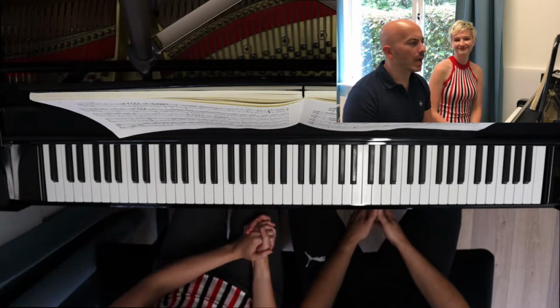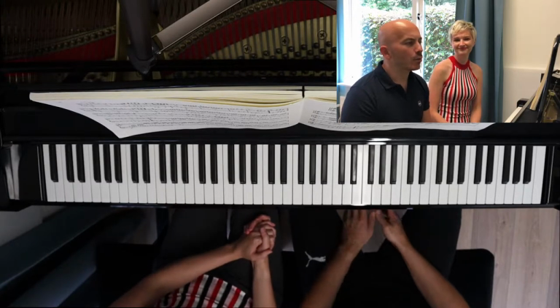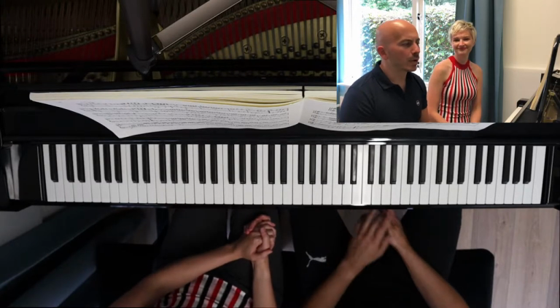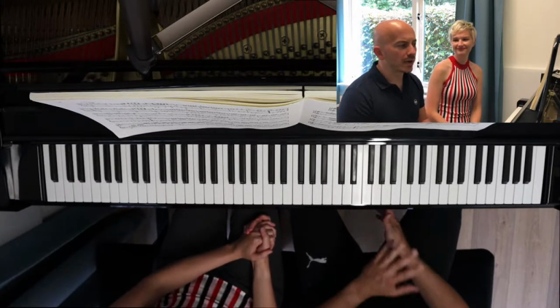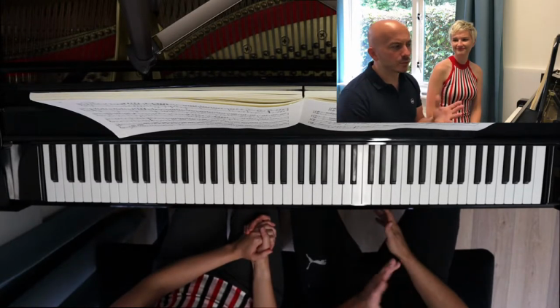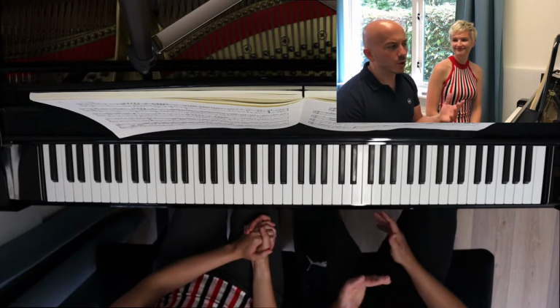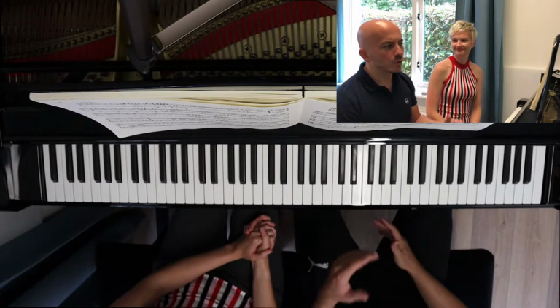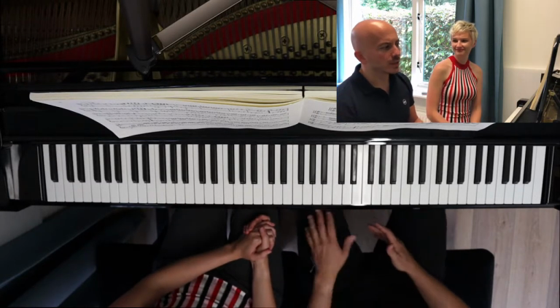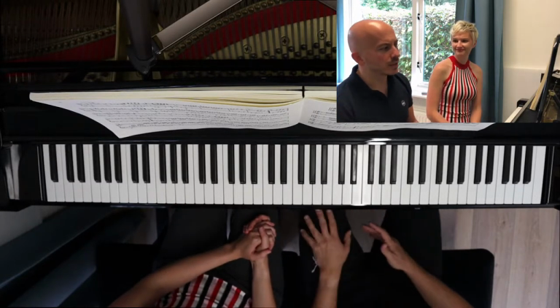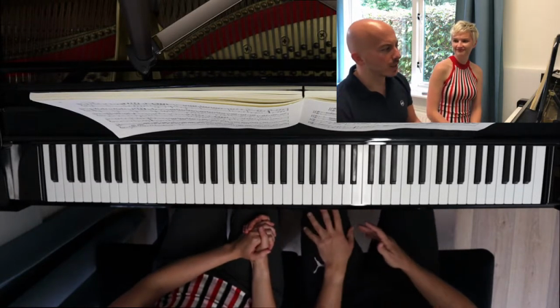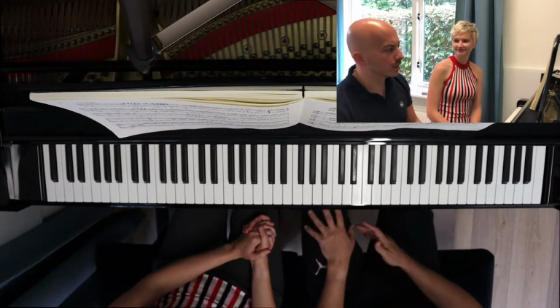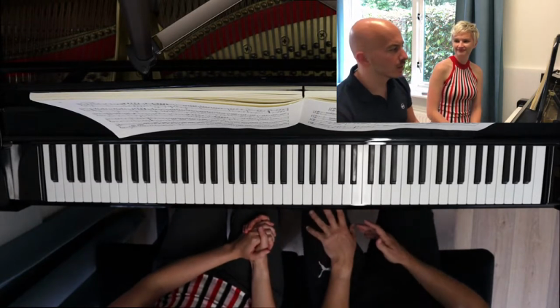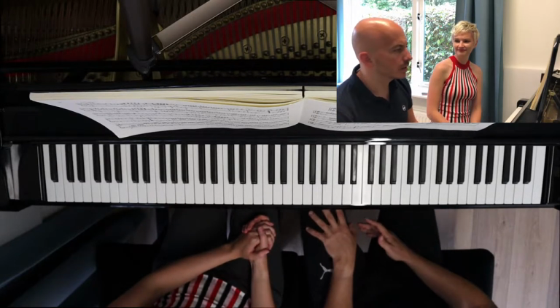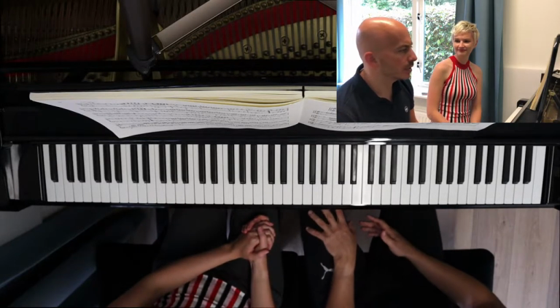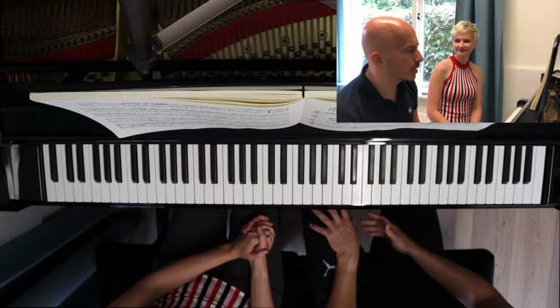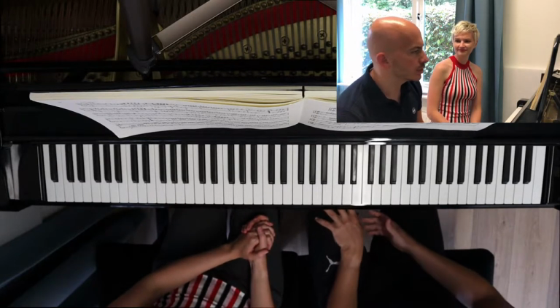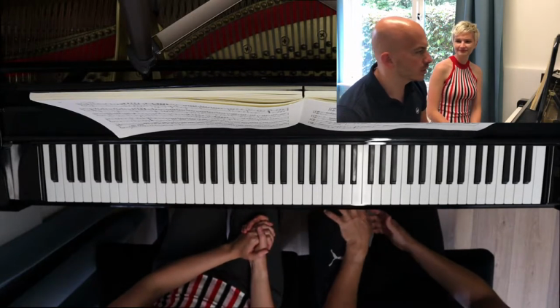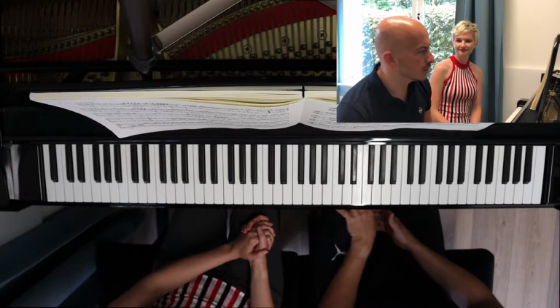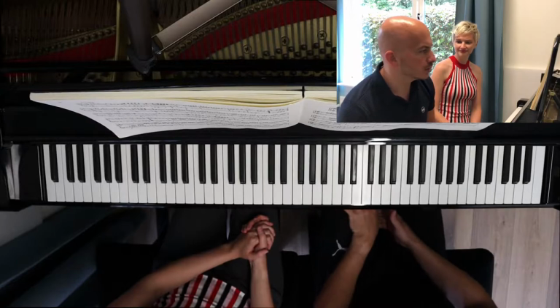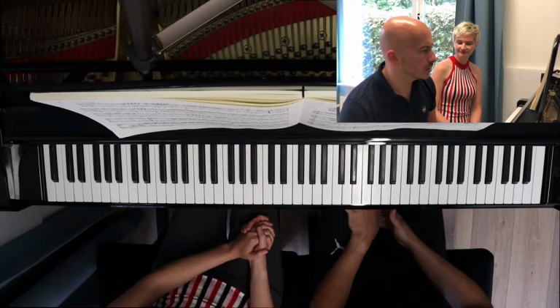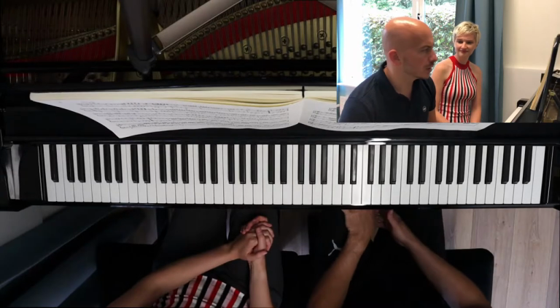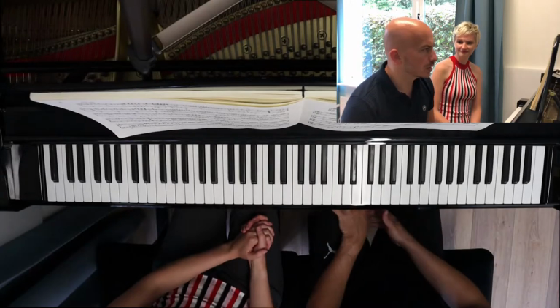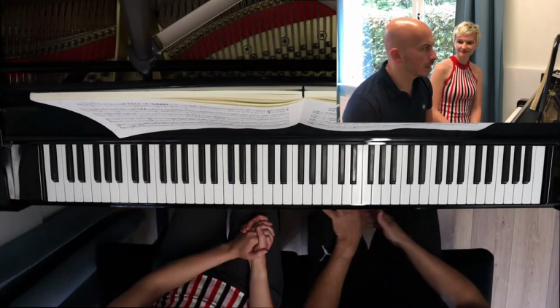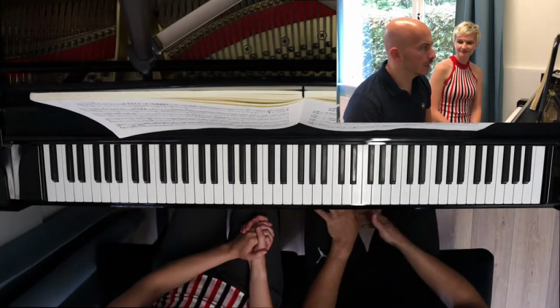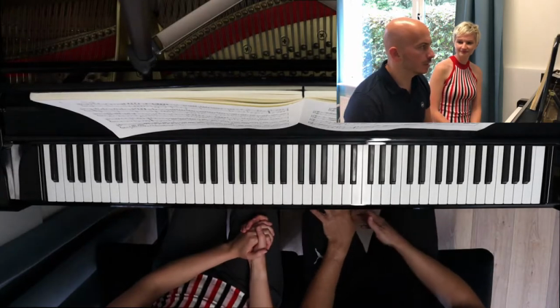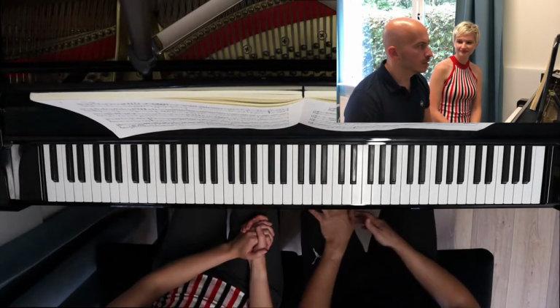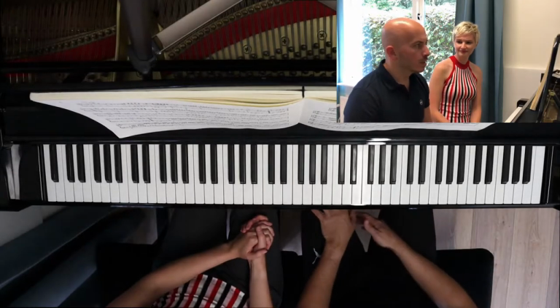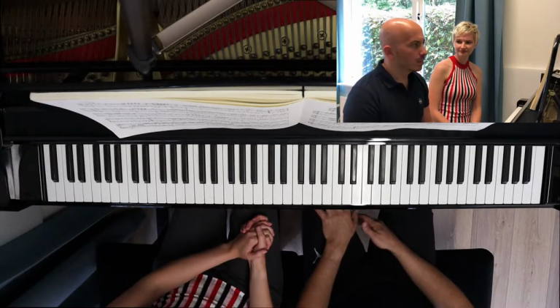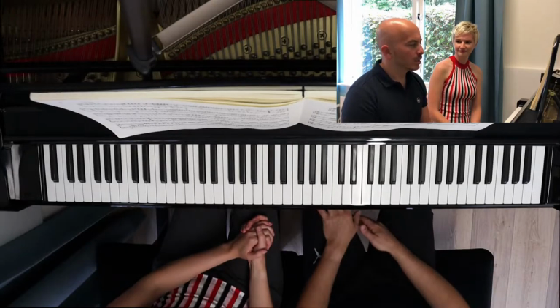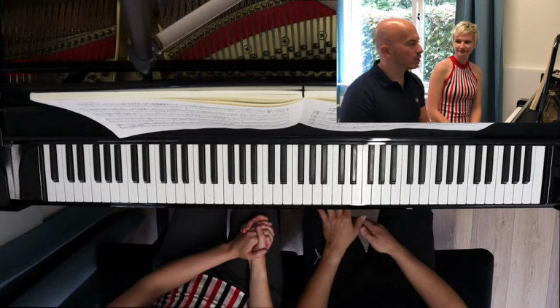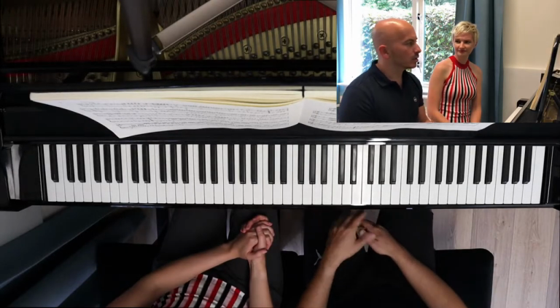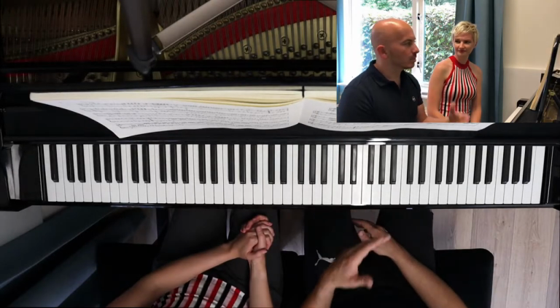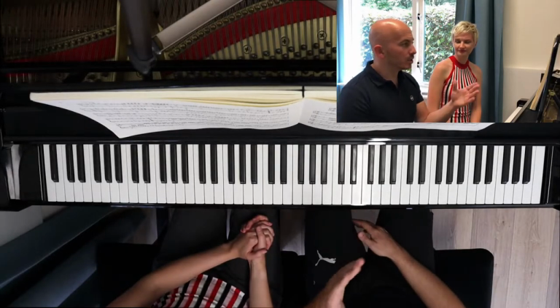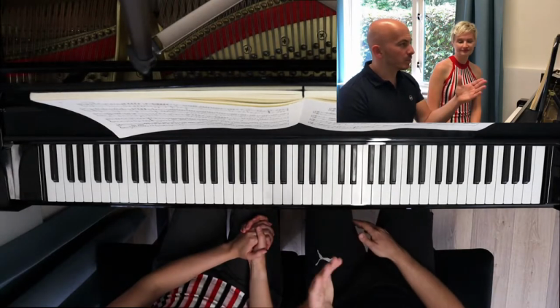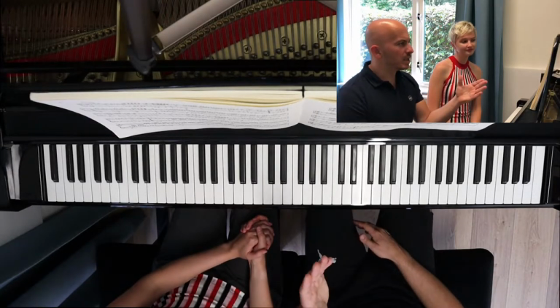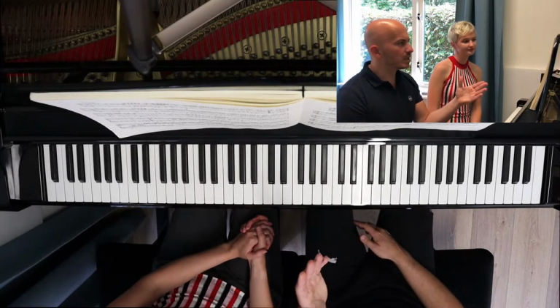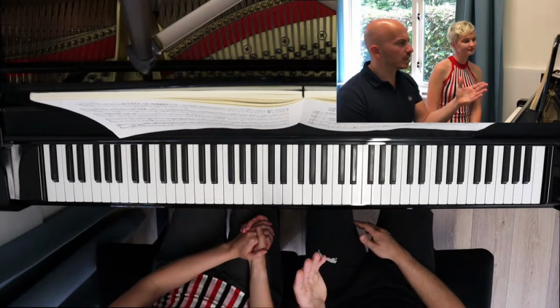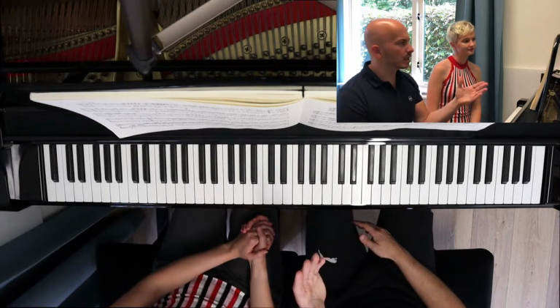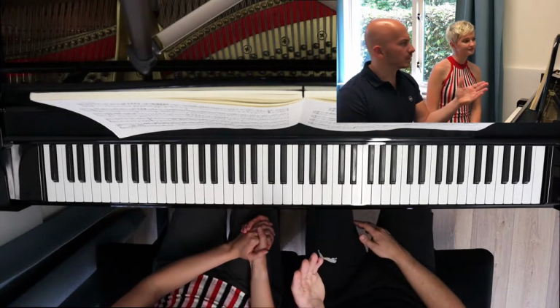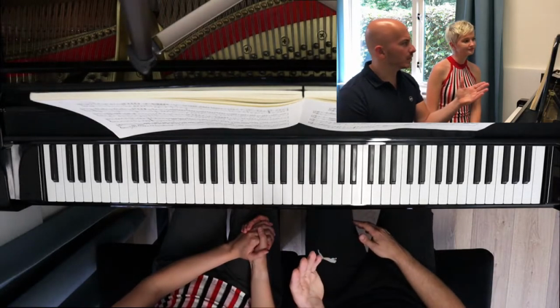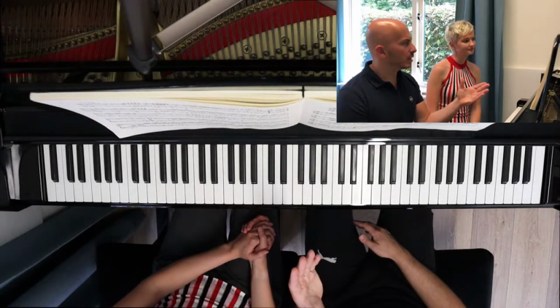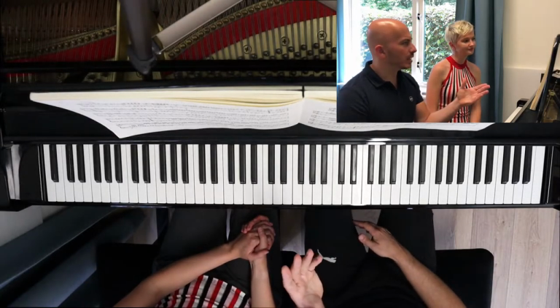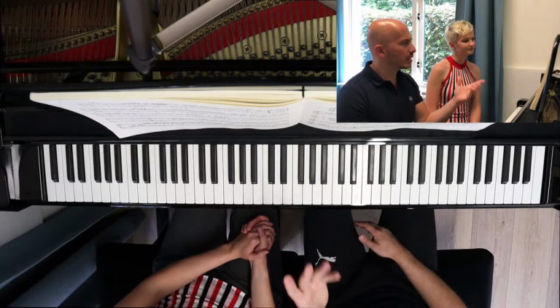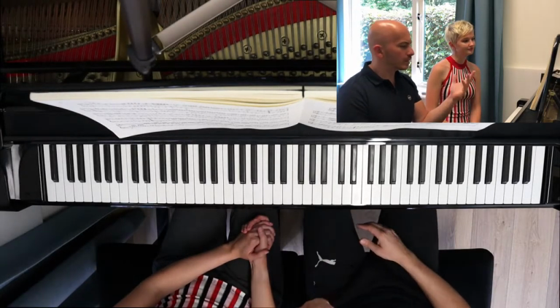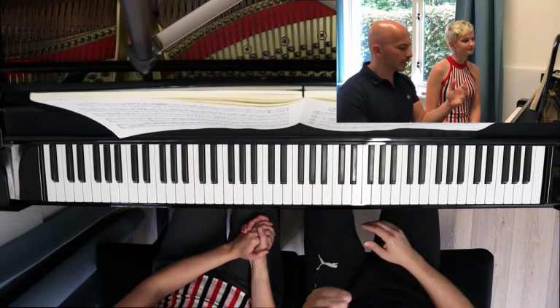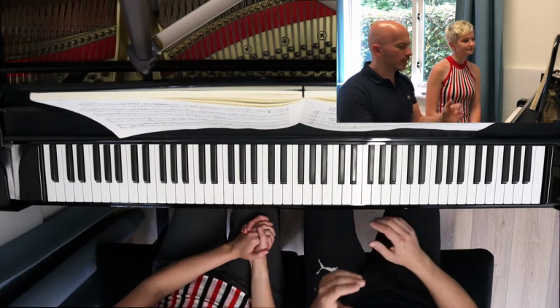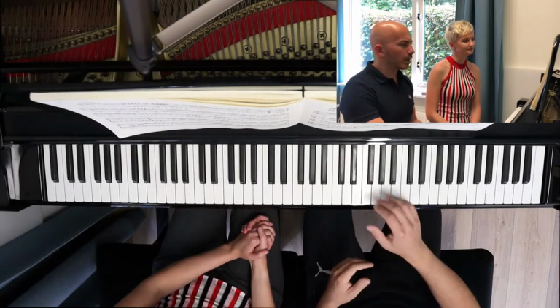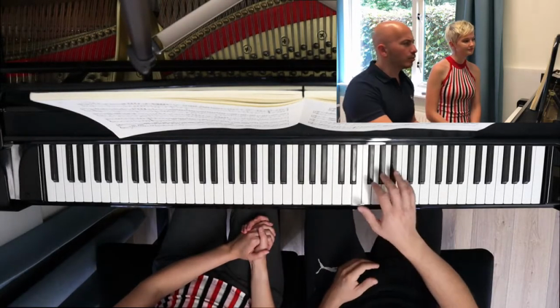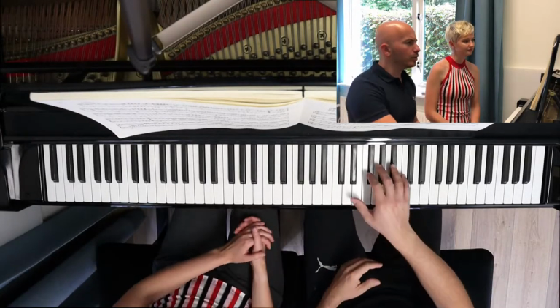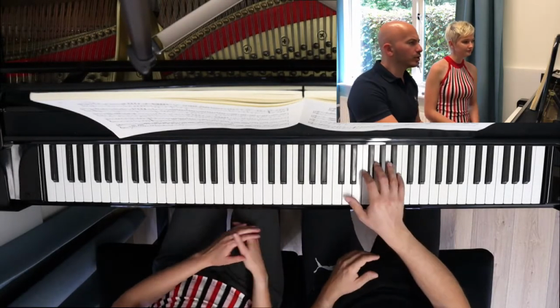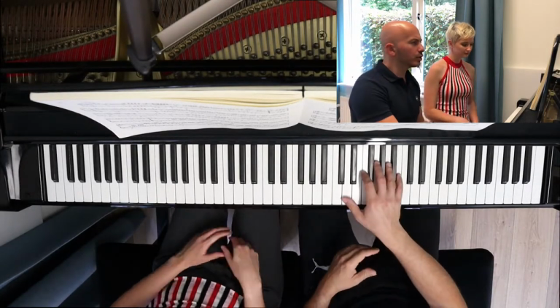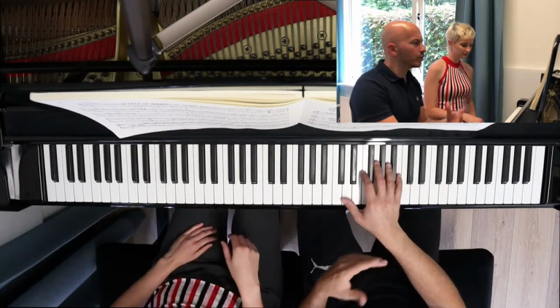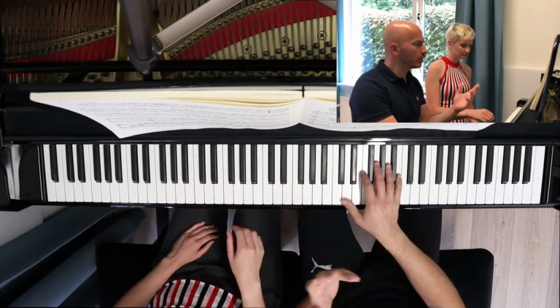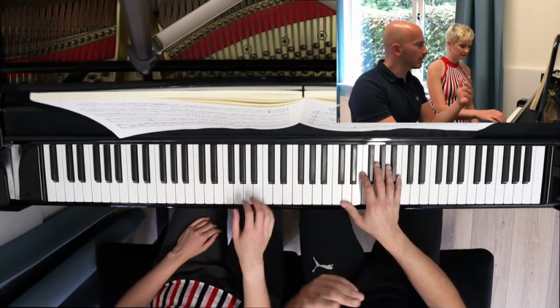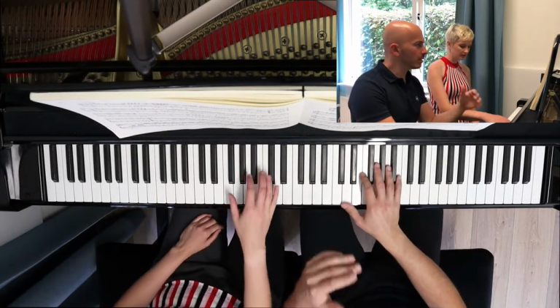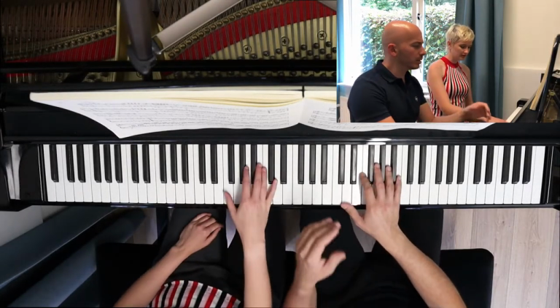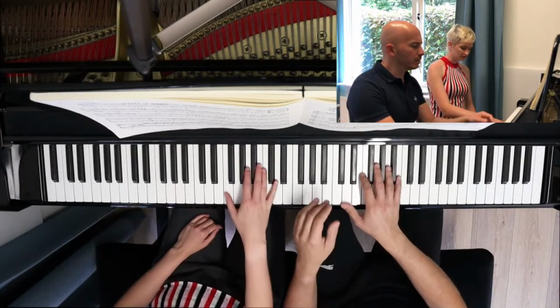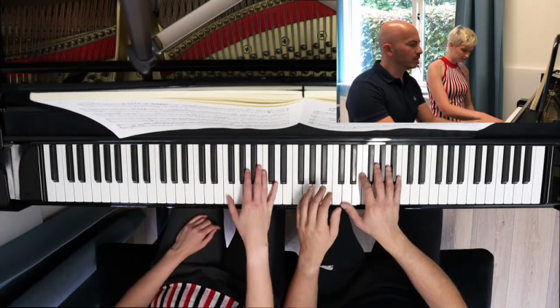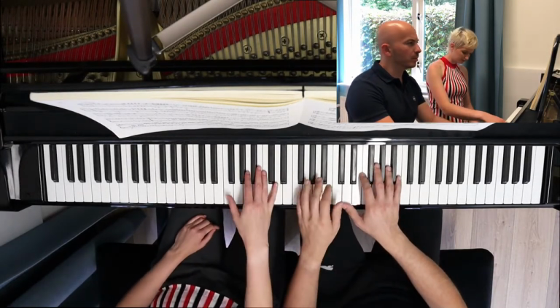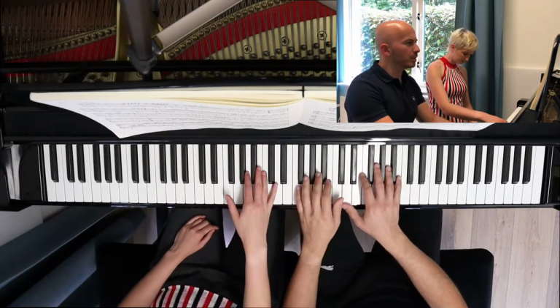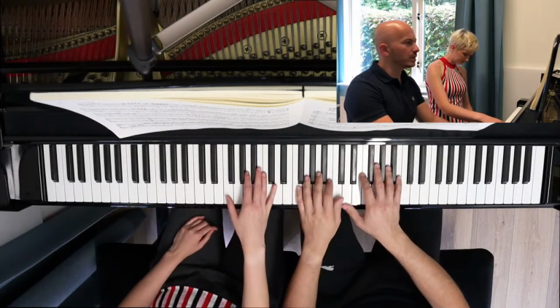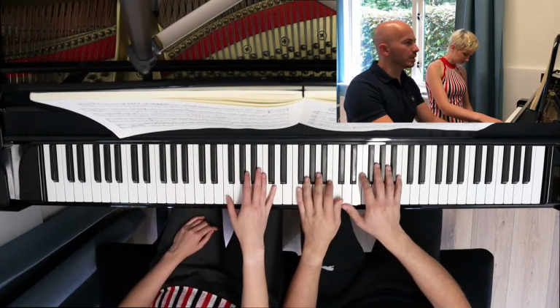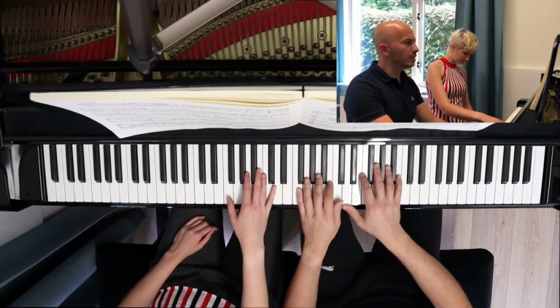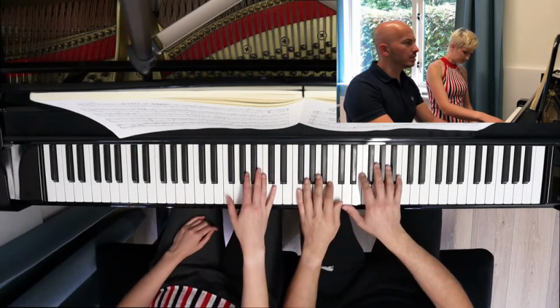And we have to always stay alert, actually, because the piece starts very nice. Can we just show them how the piece starts?